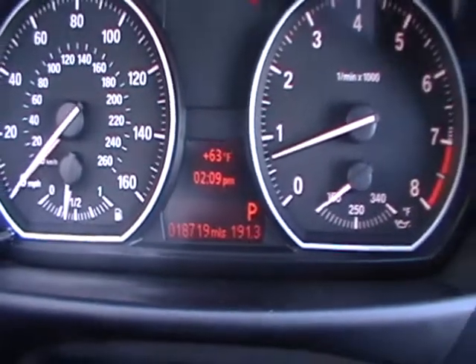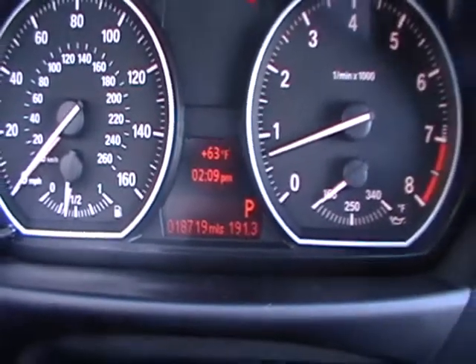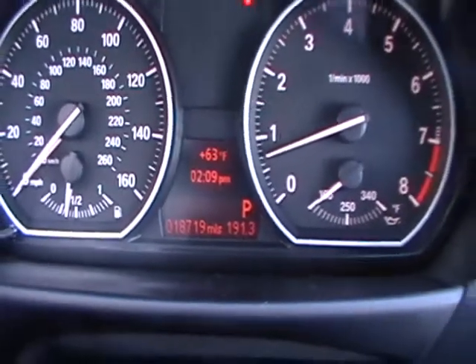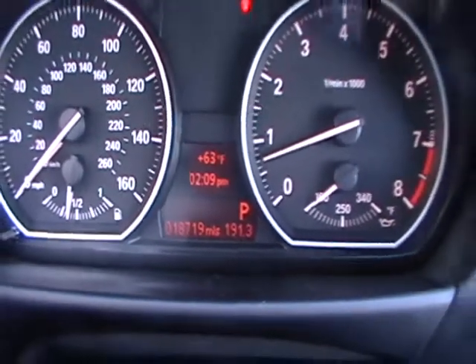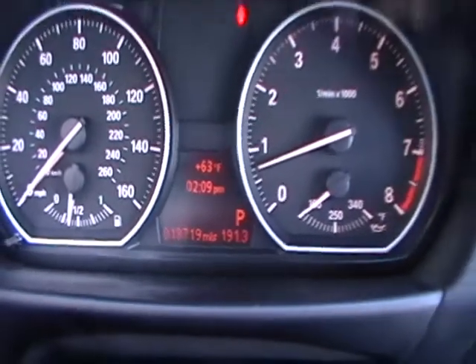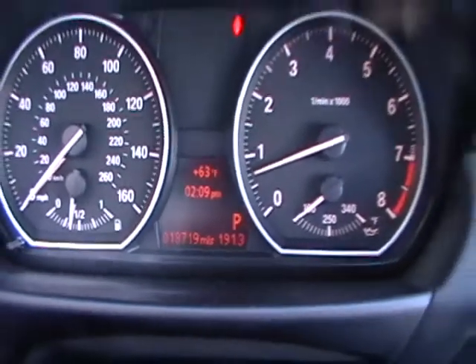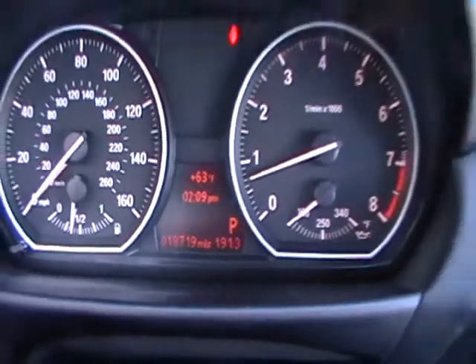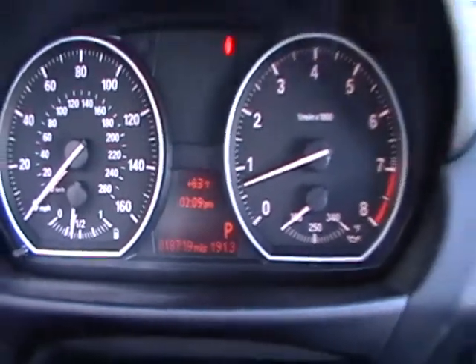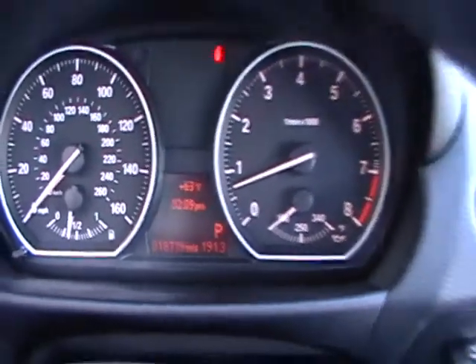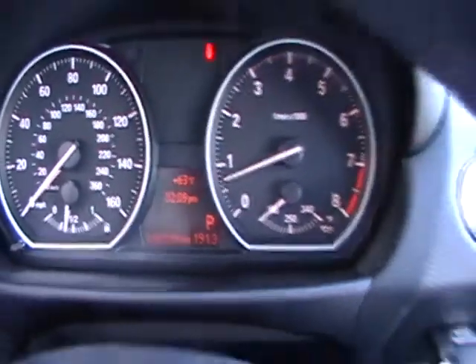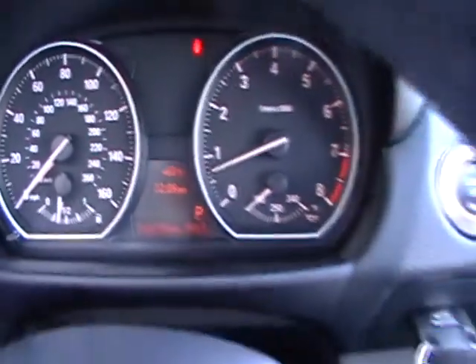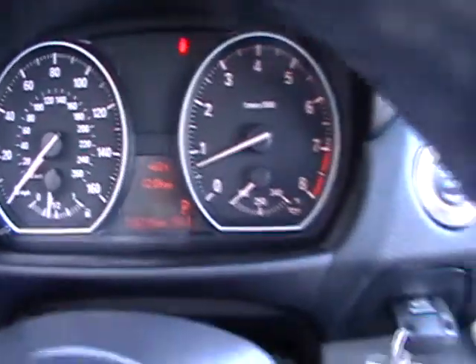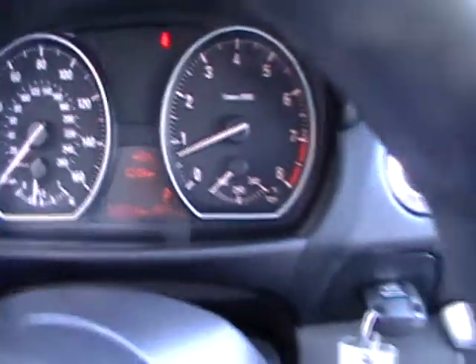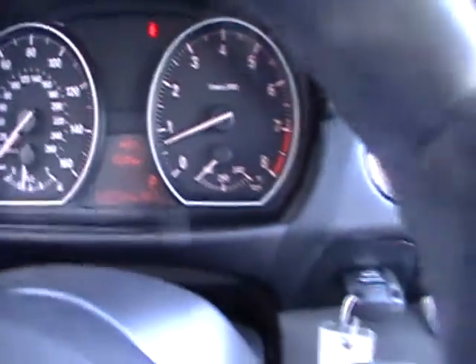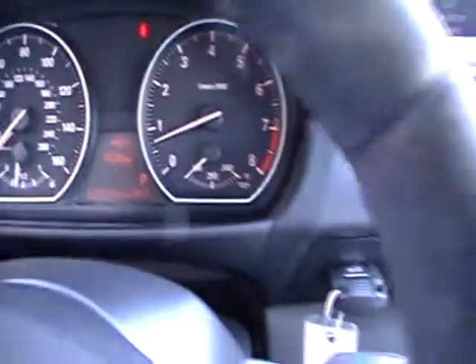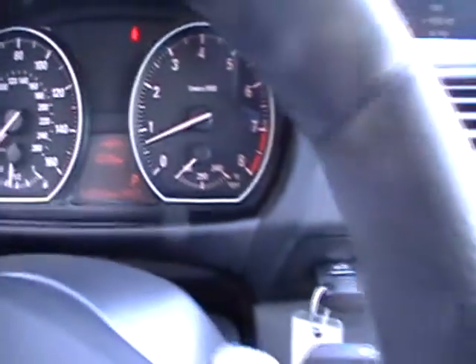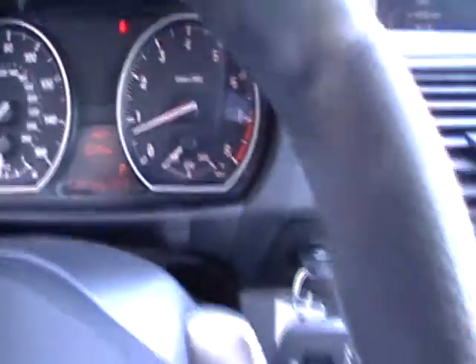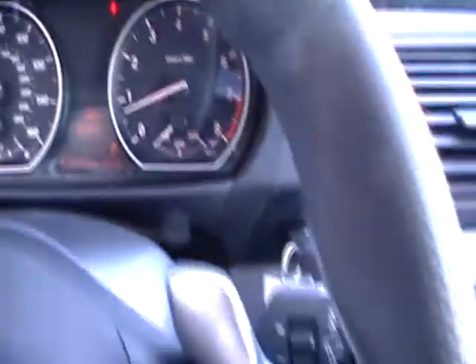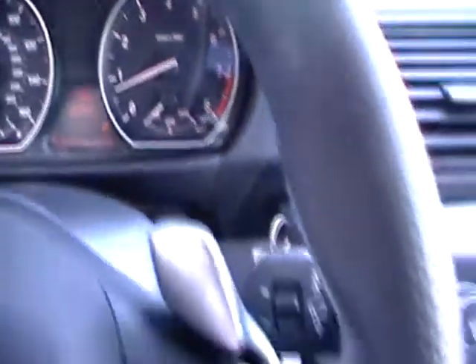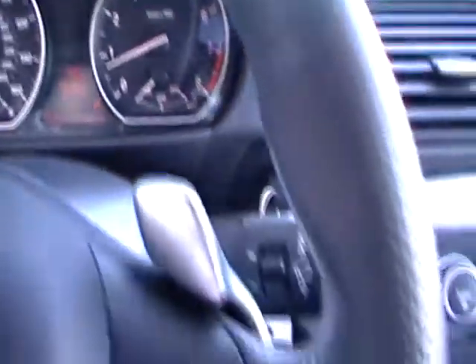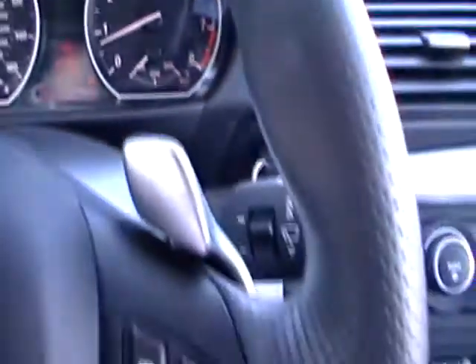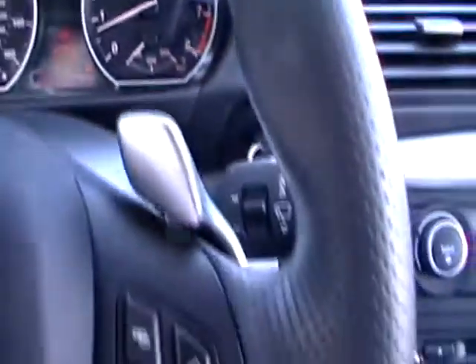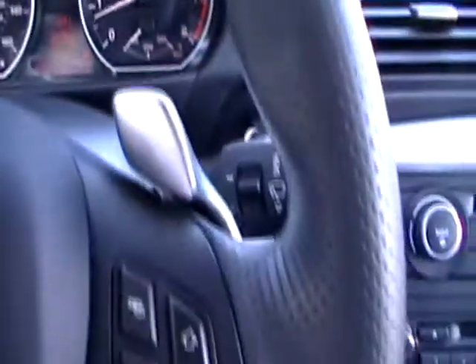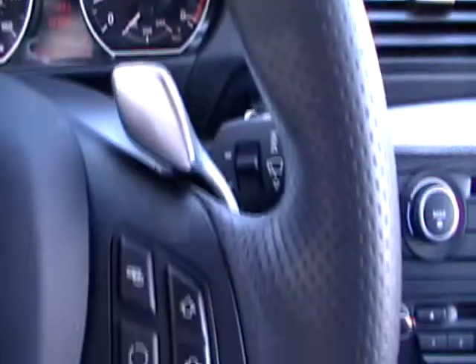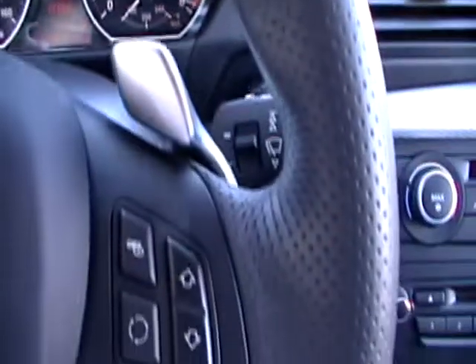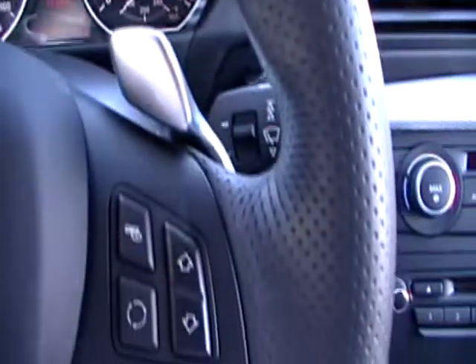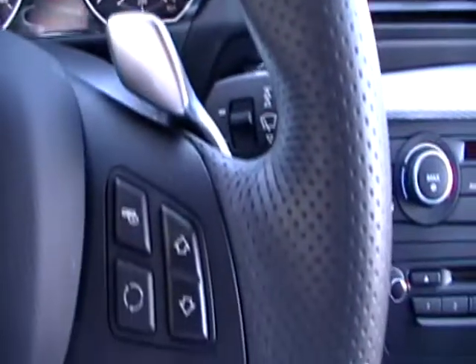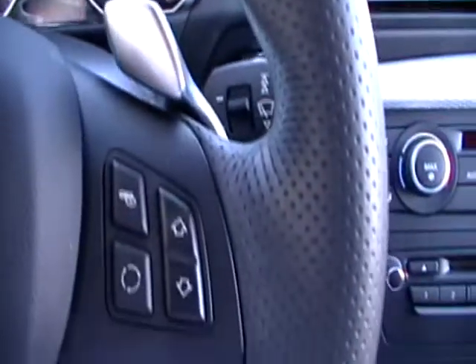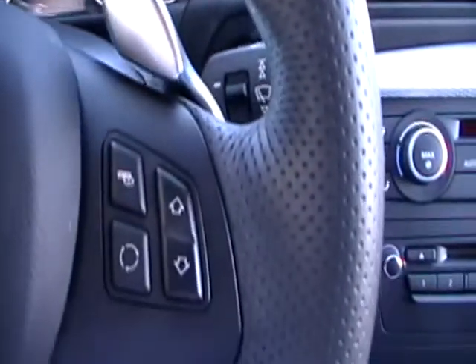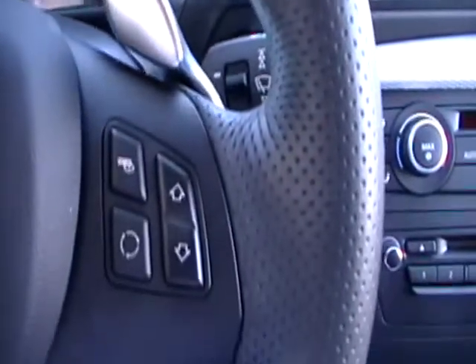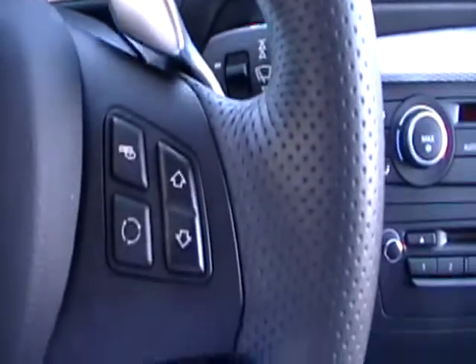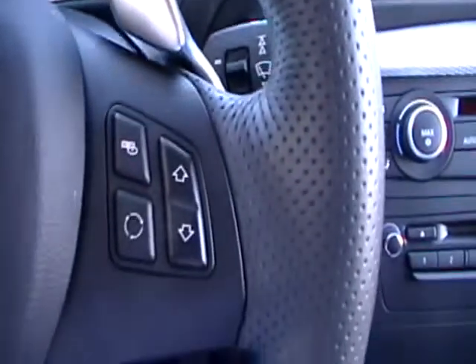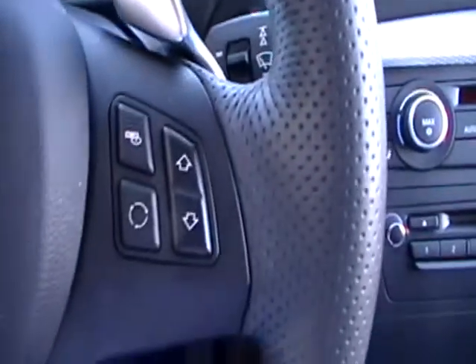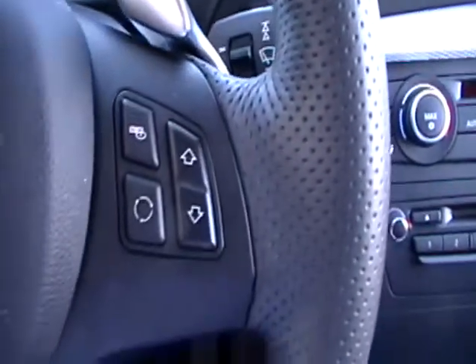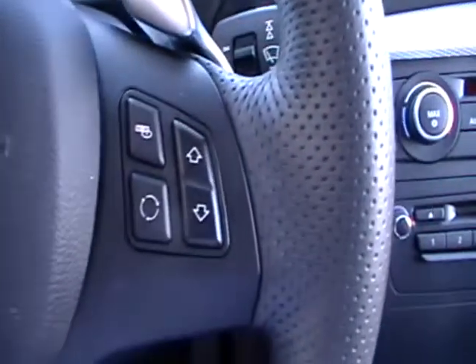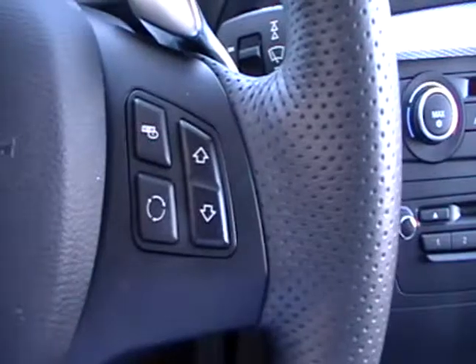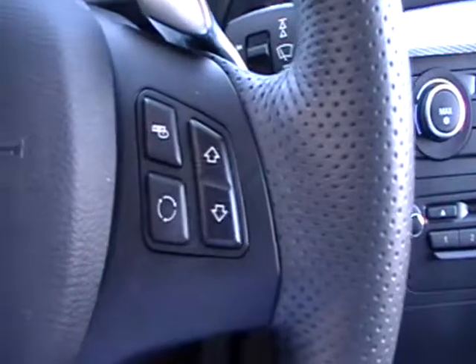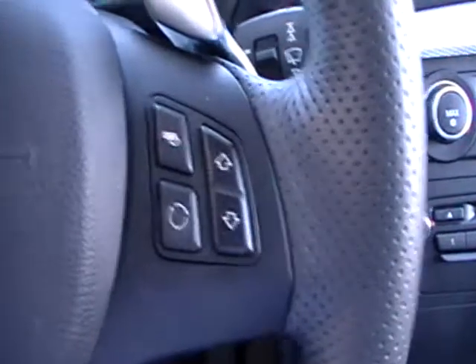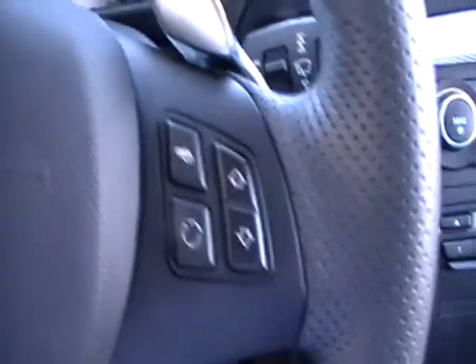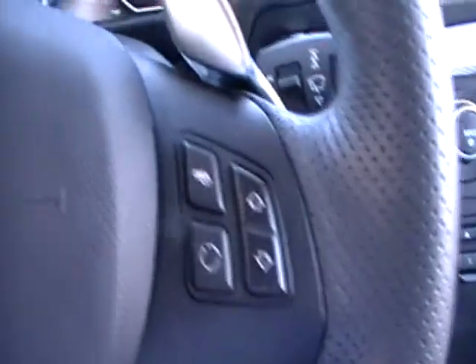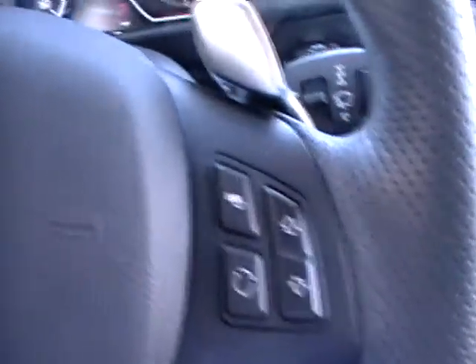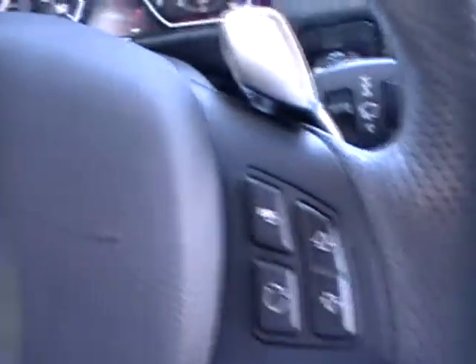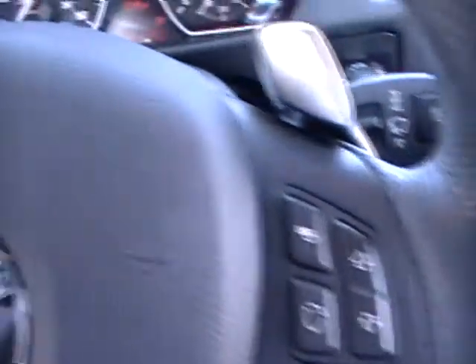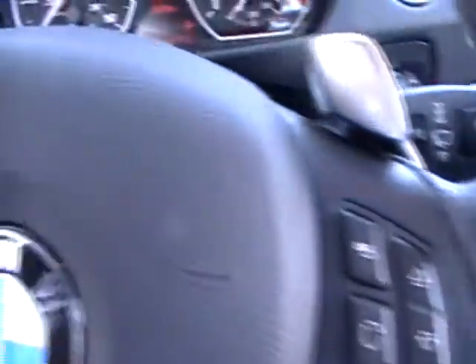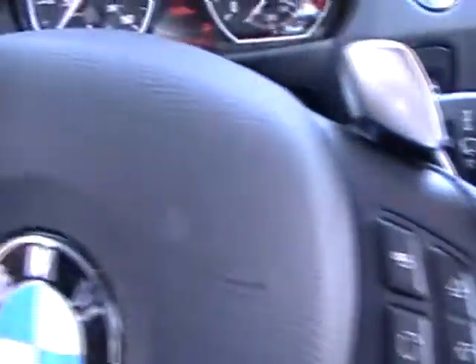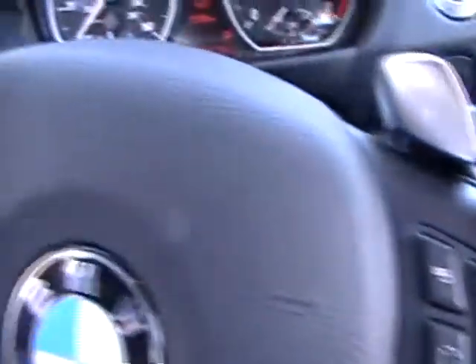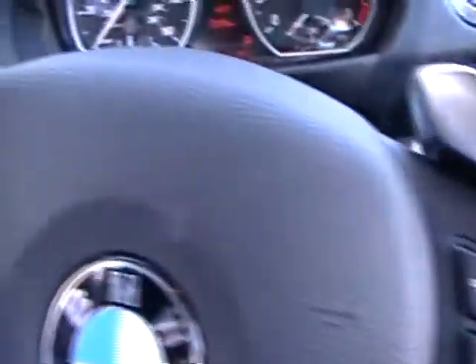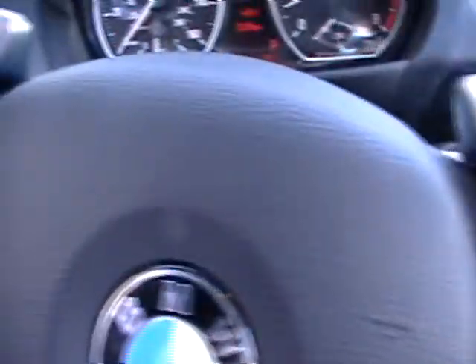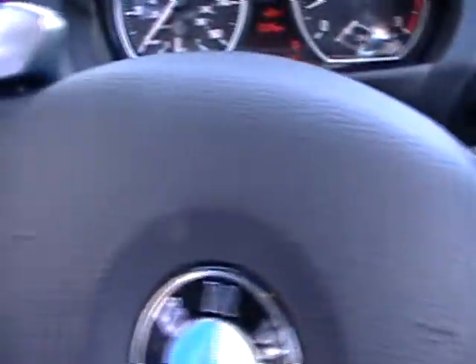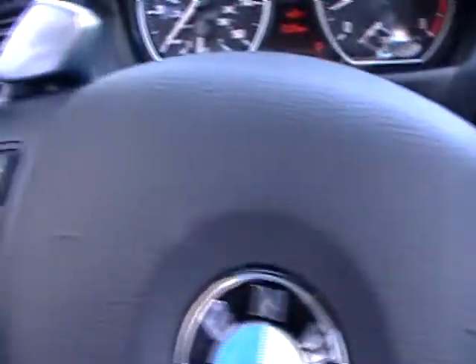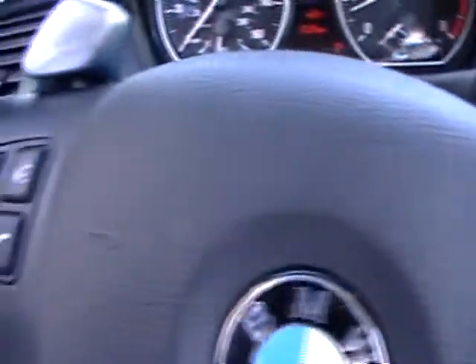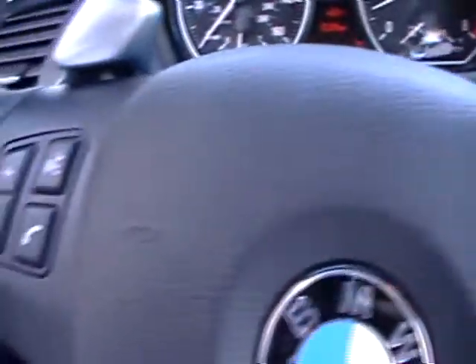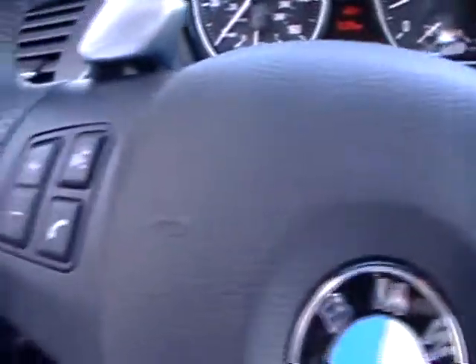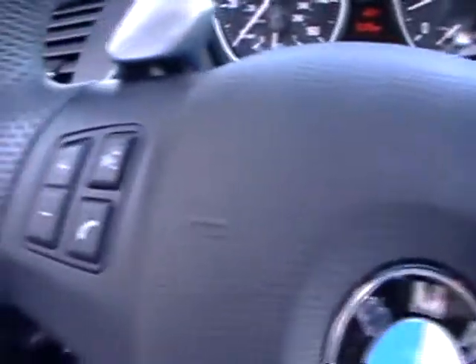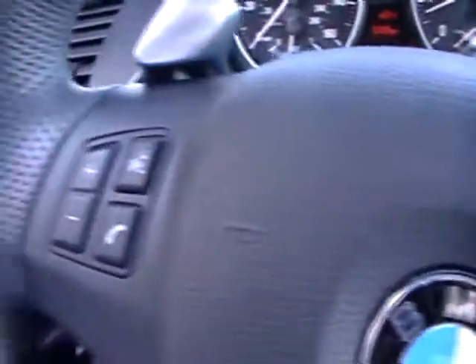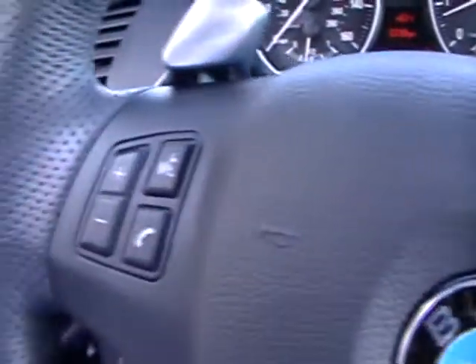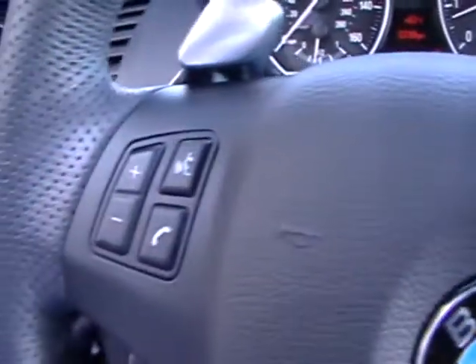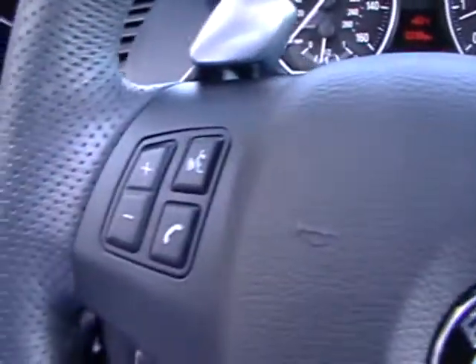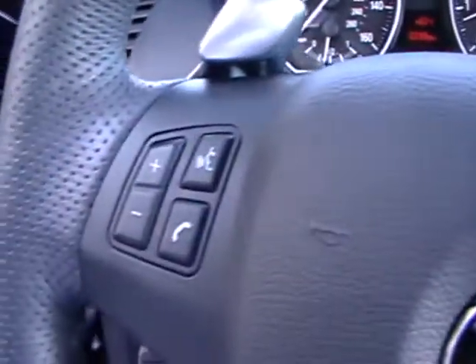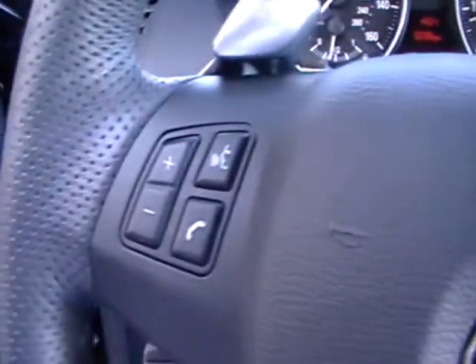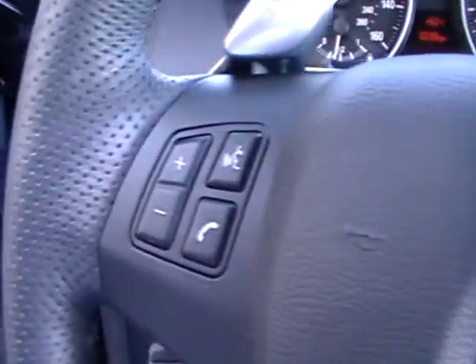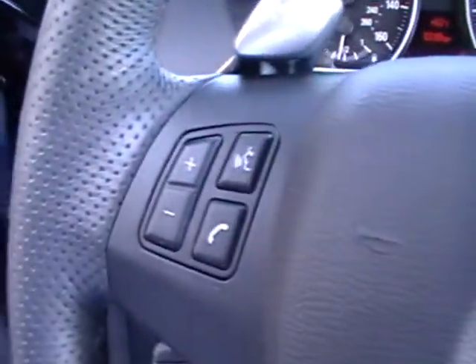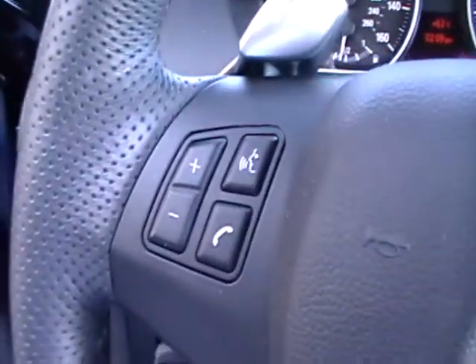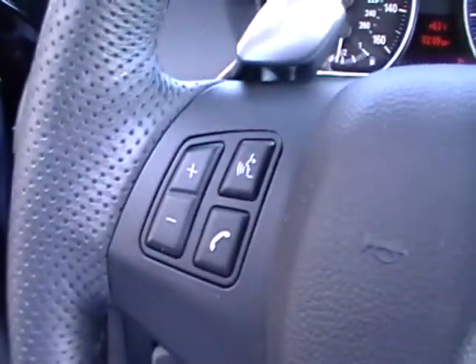Very little mileage, and remember, full balance of the factory warranty, which is four years and 50,000 miles. Paddle shifters.